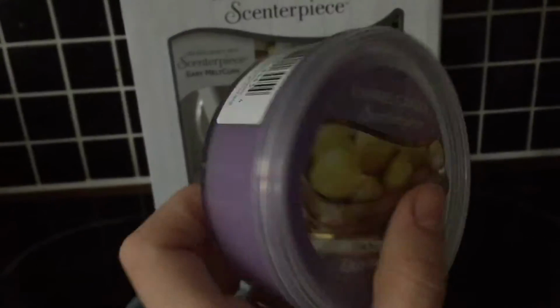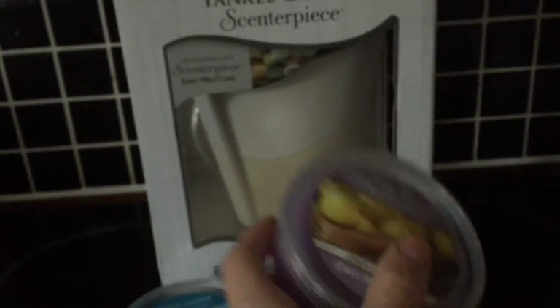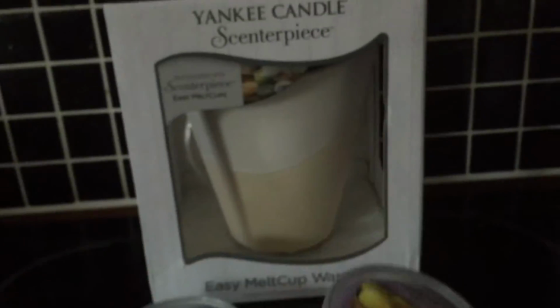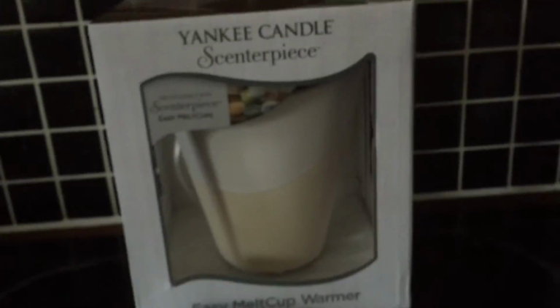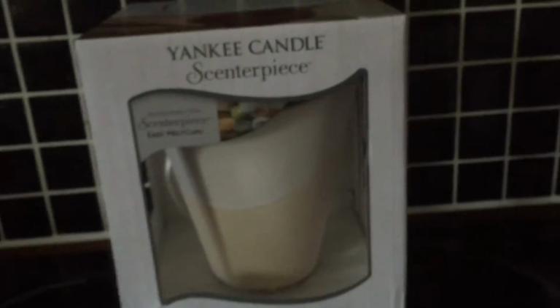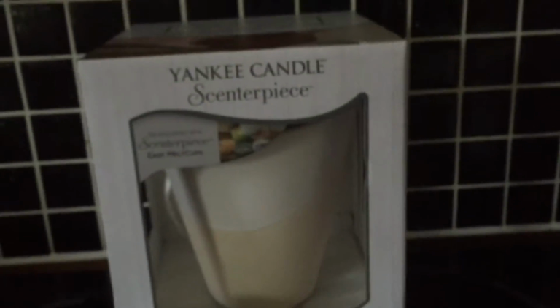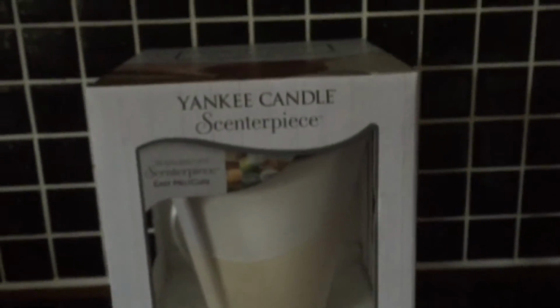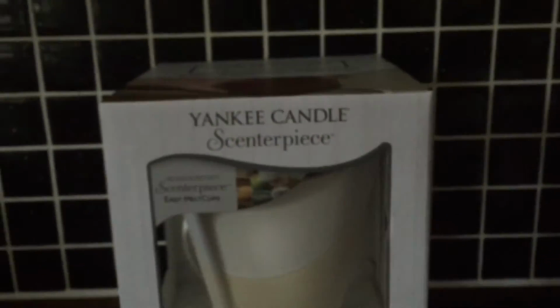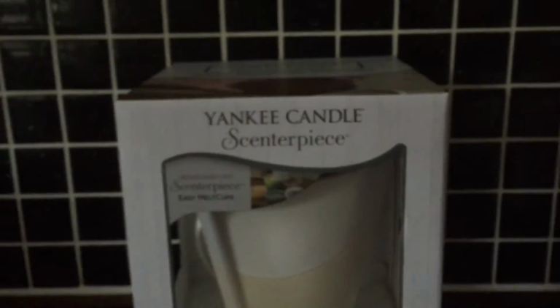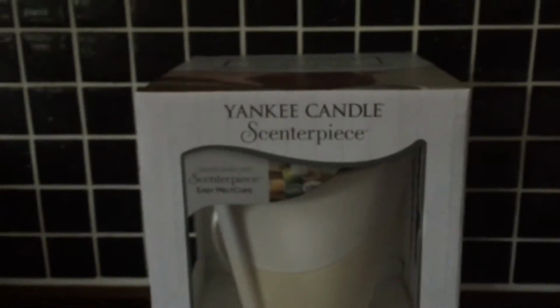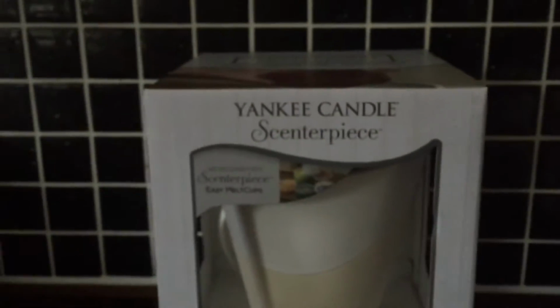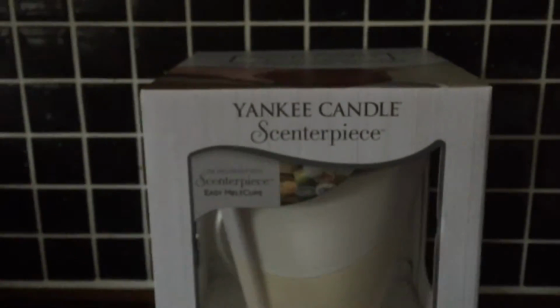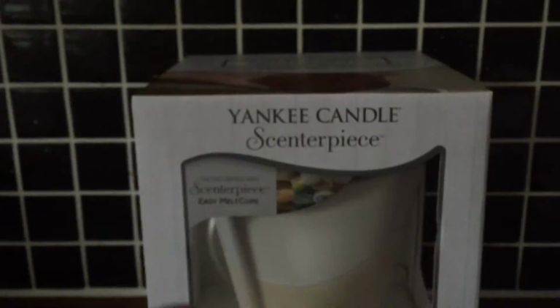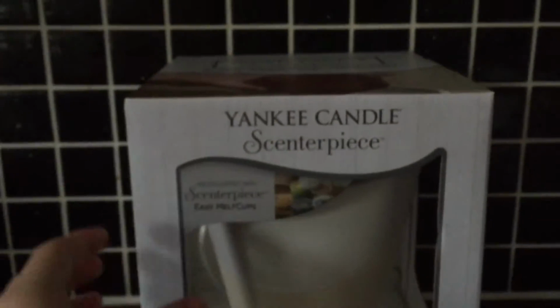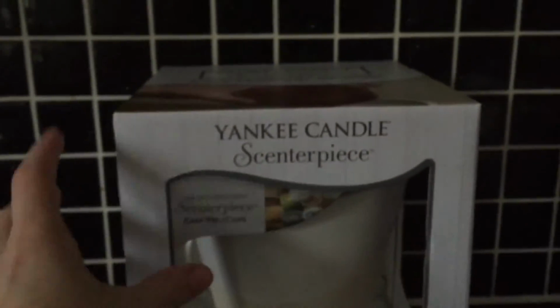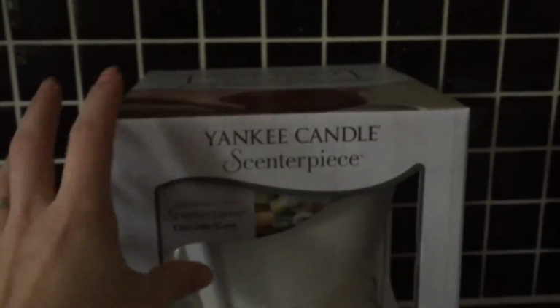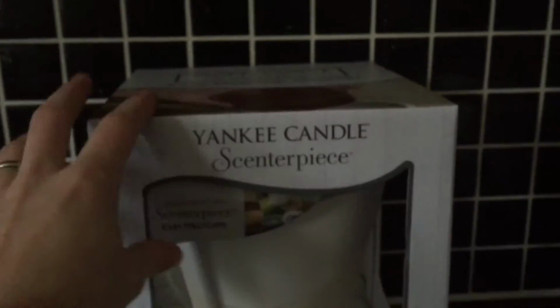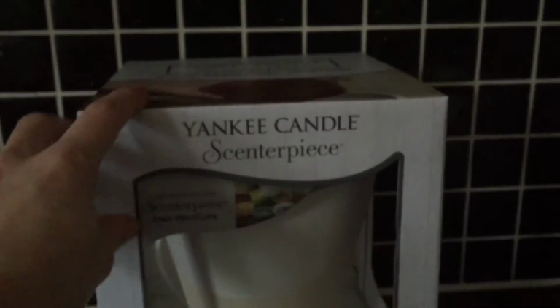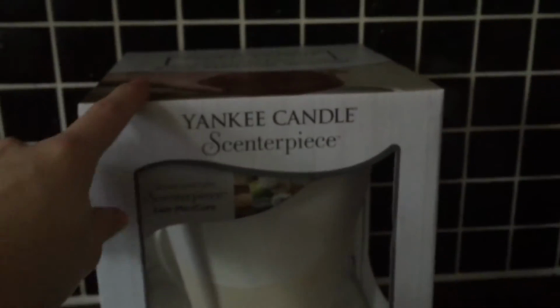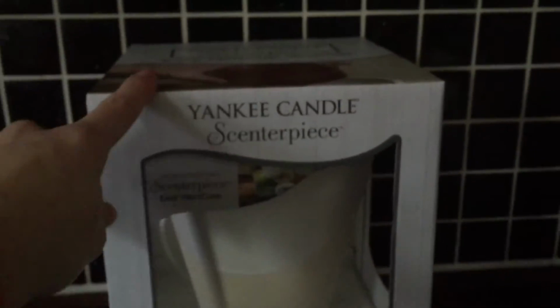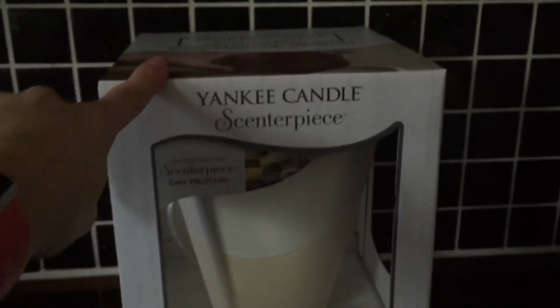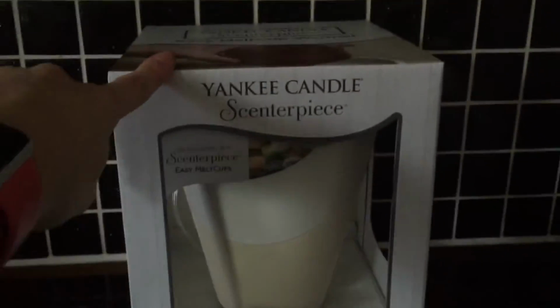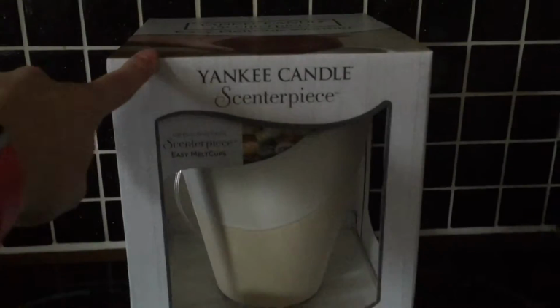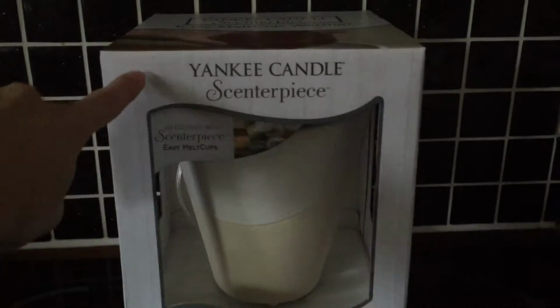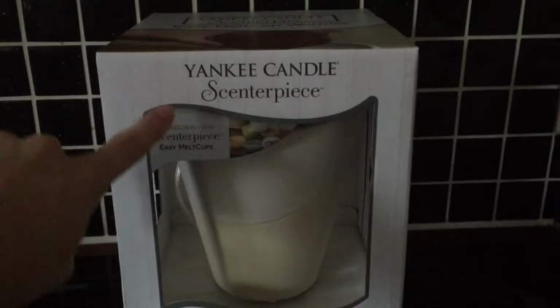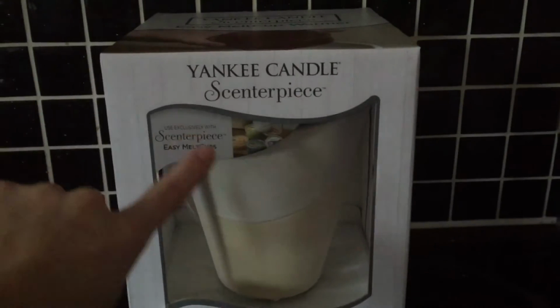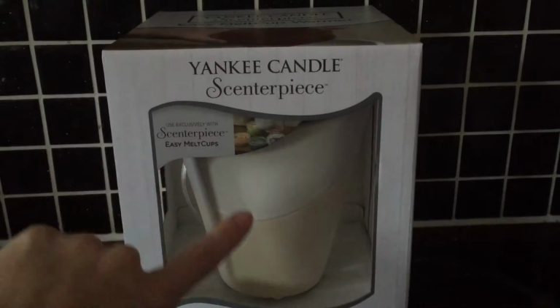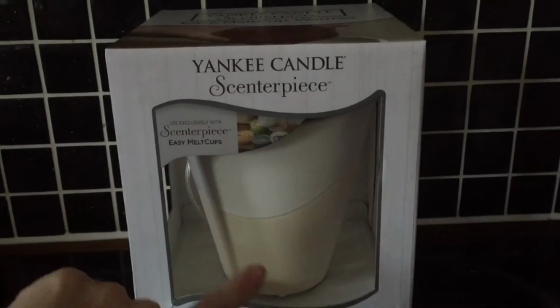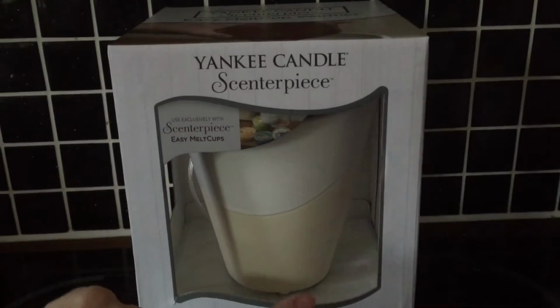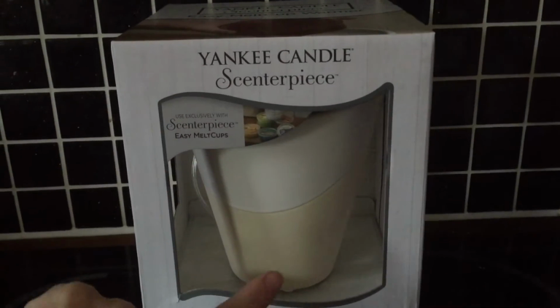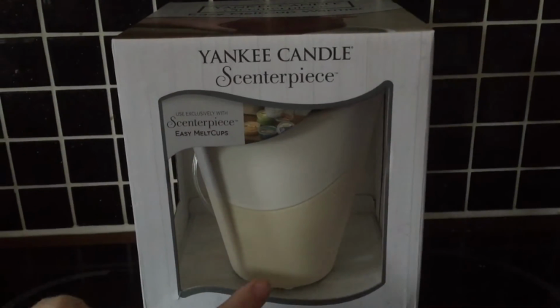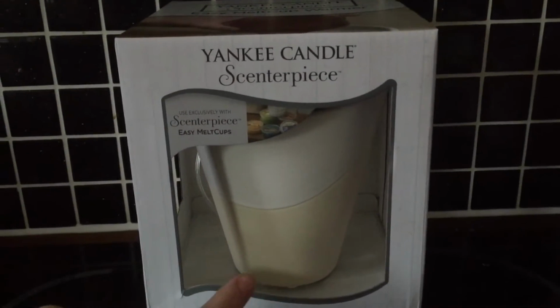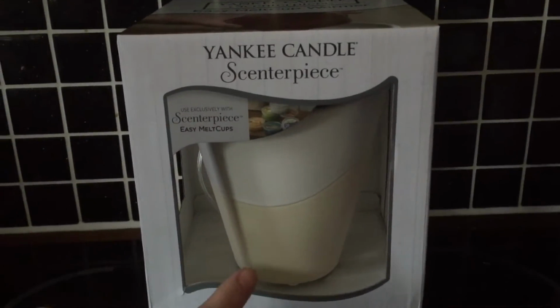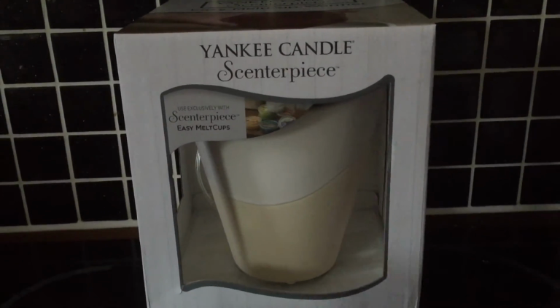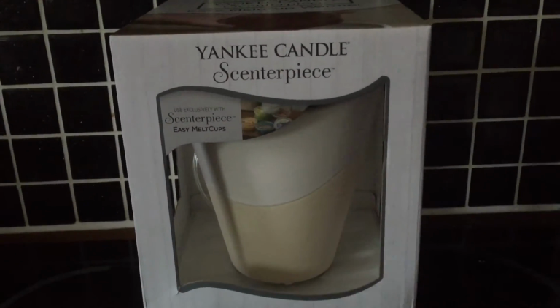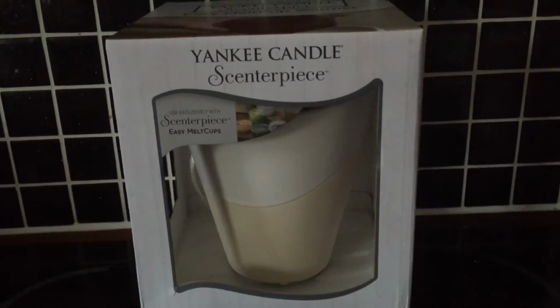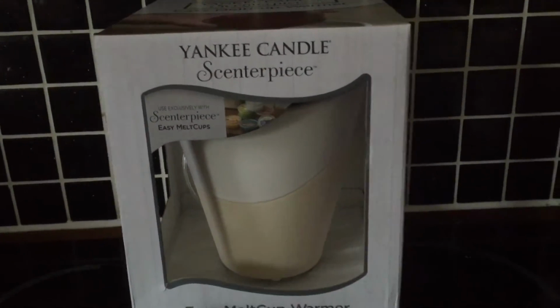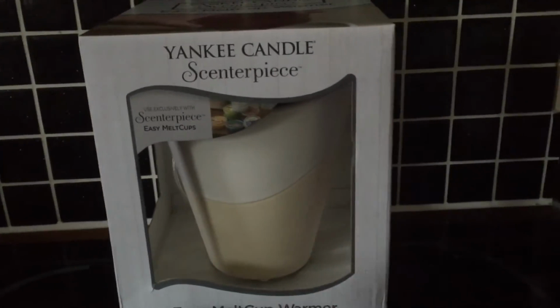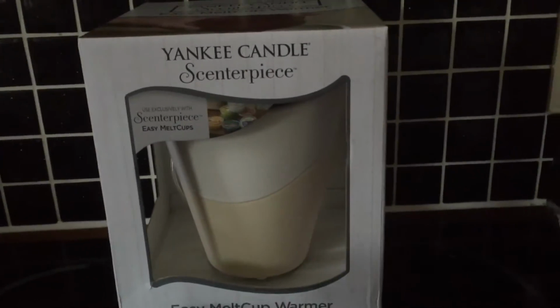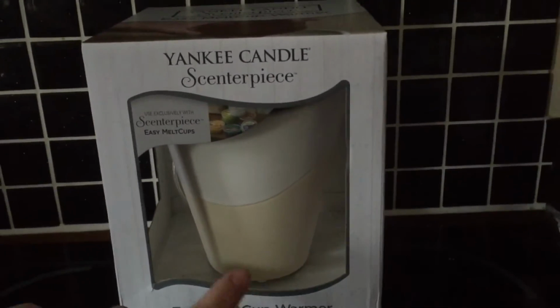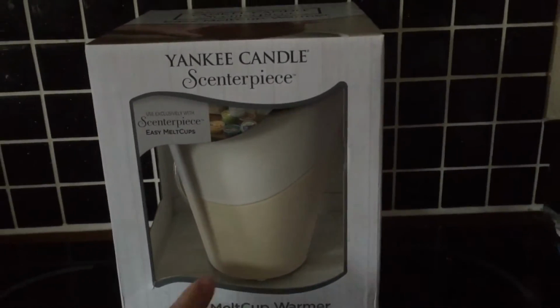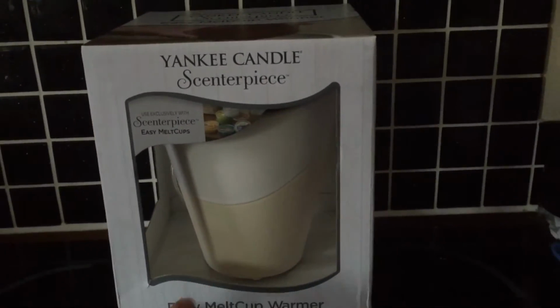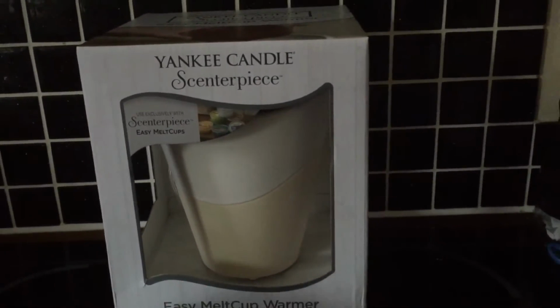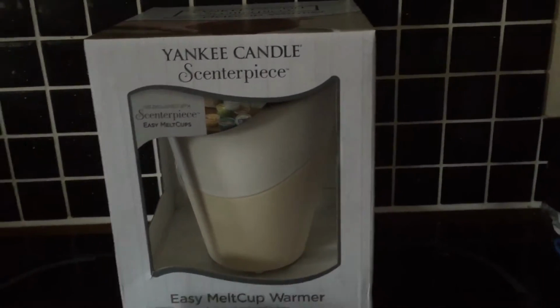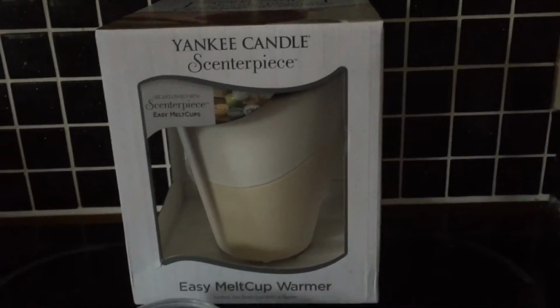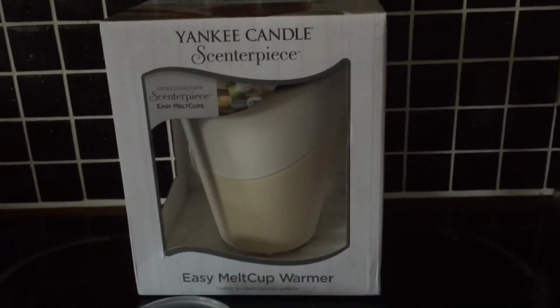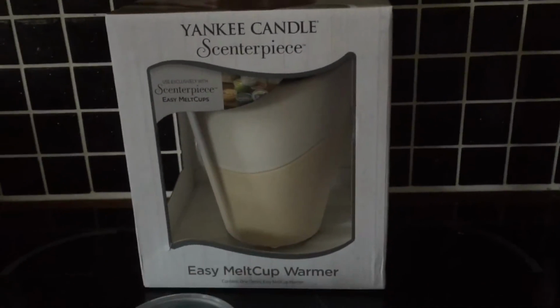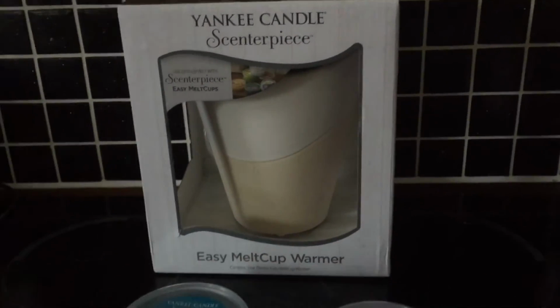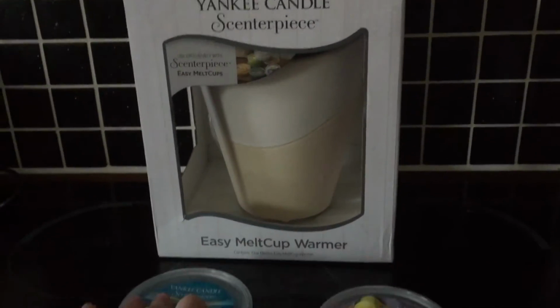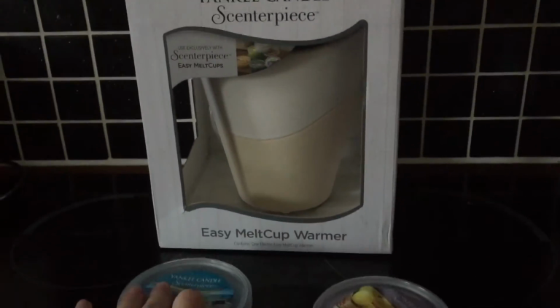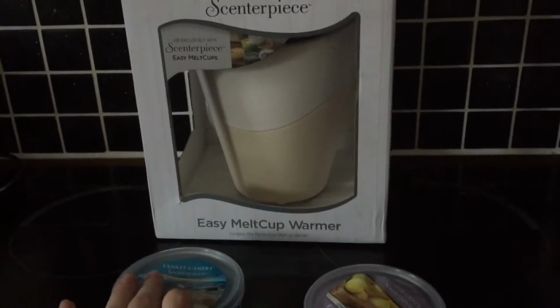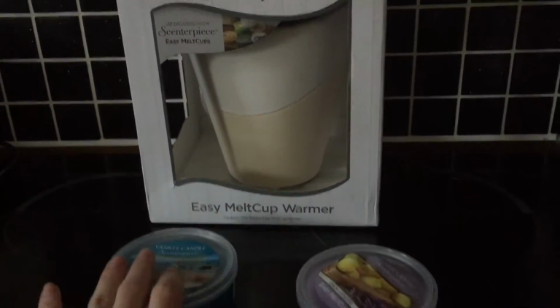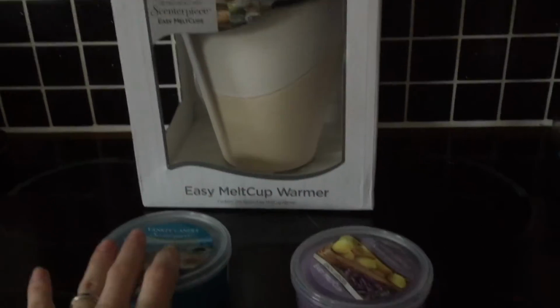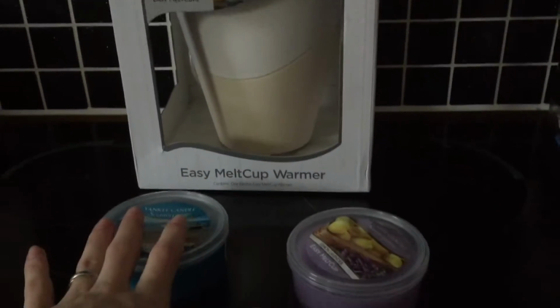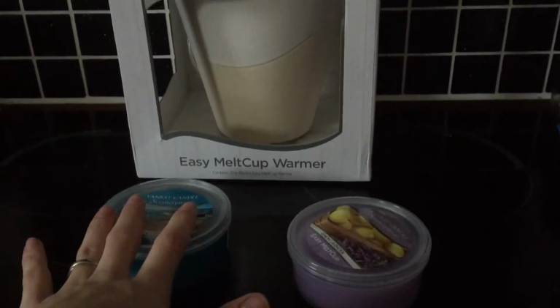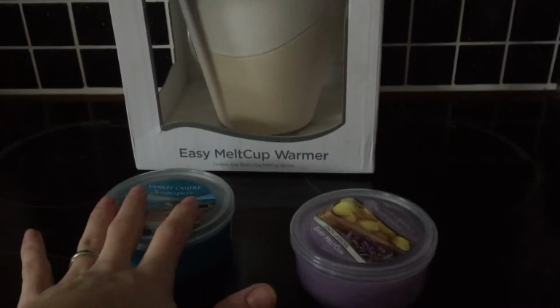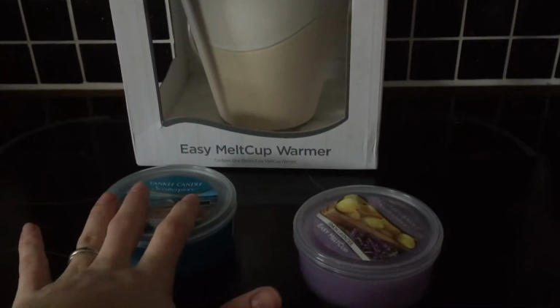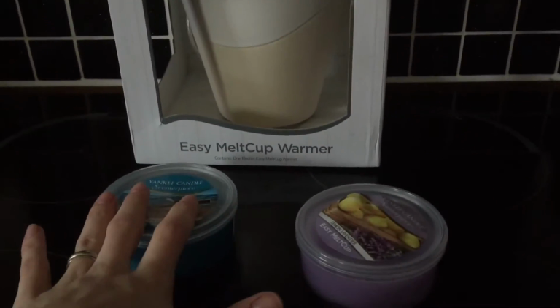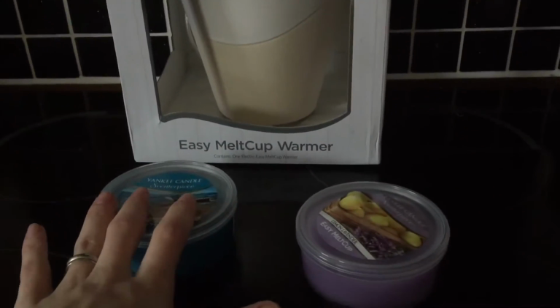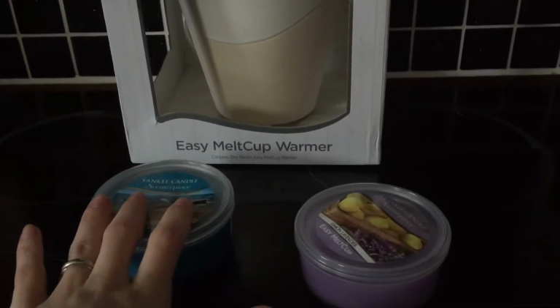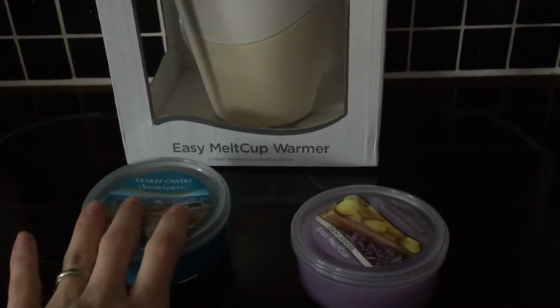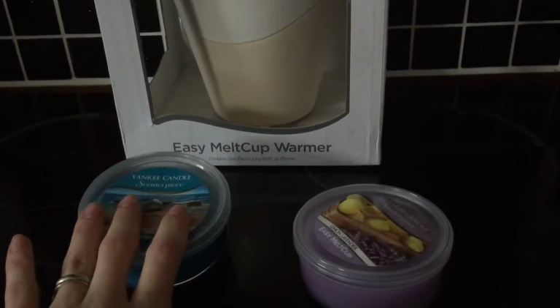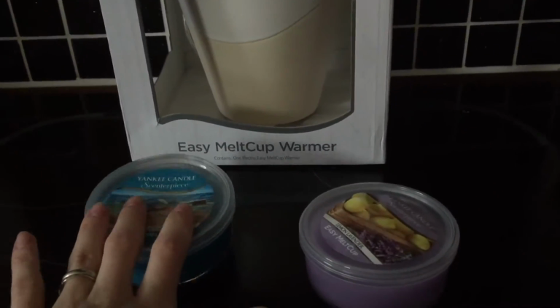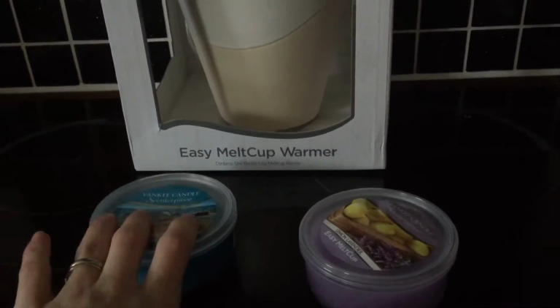They go inside. We've never used one of these before — these are new. I've never used anything like this before; I've just stuck with a standard candle.